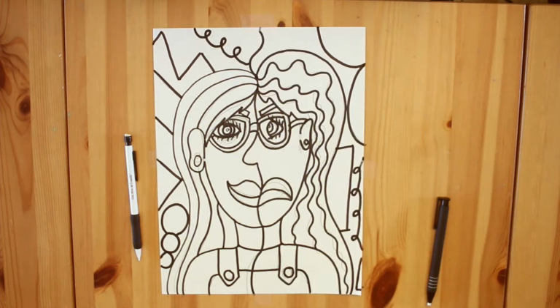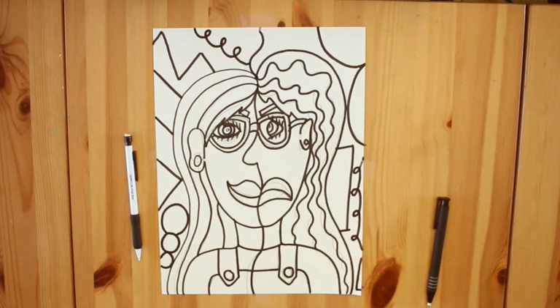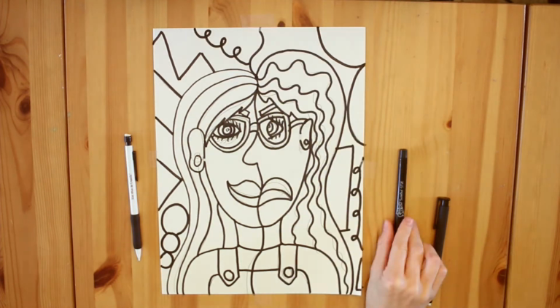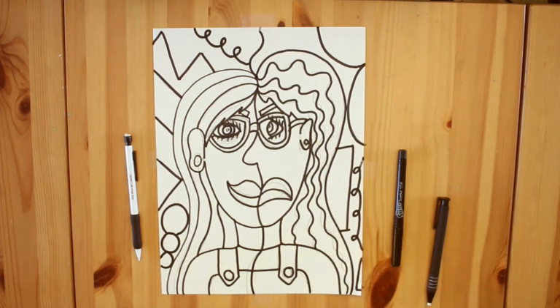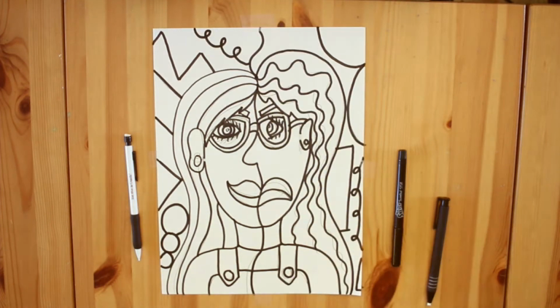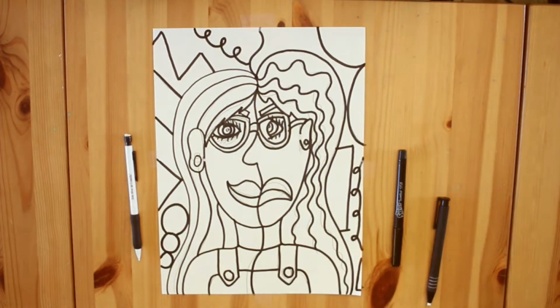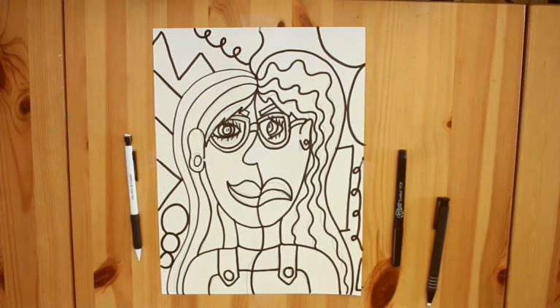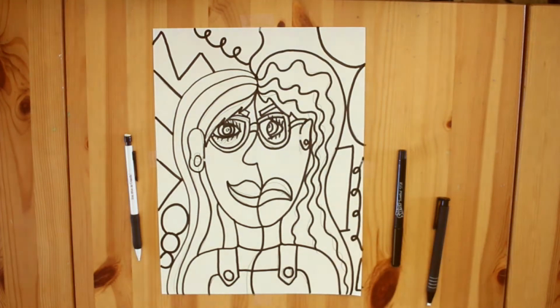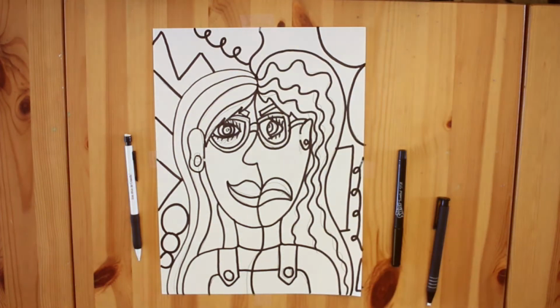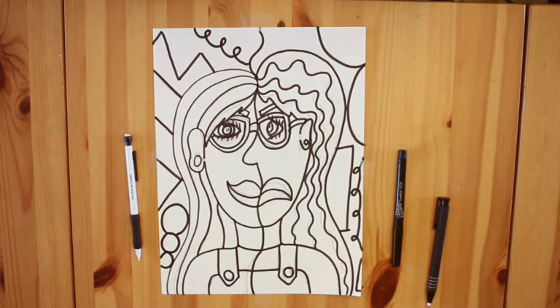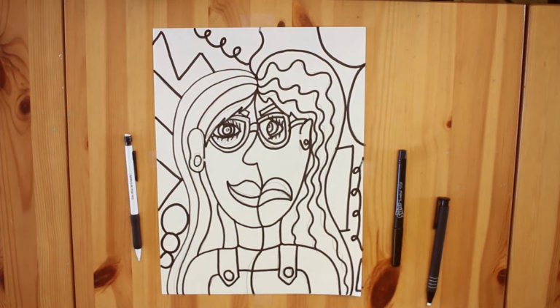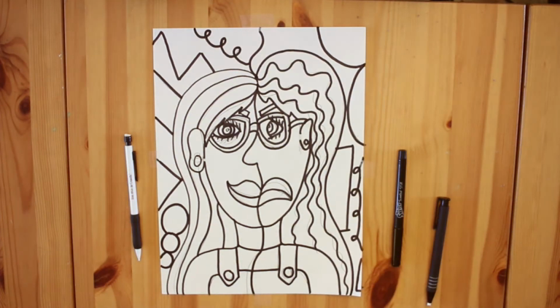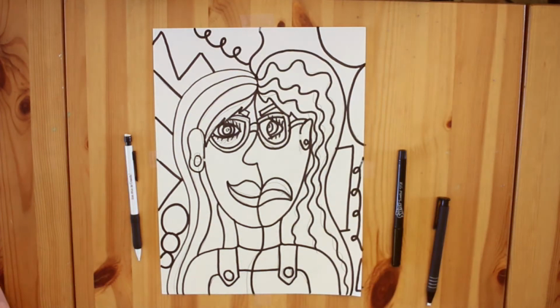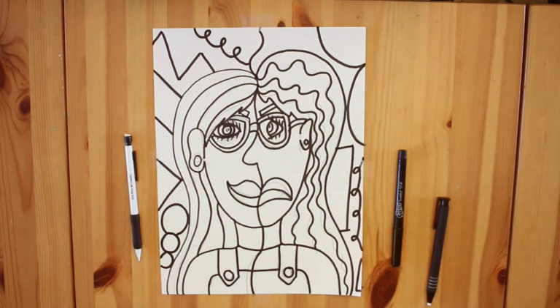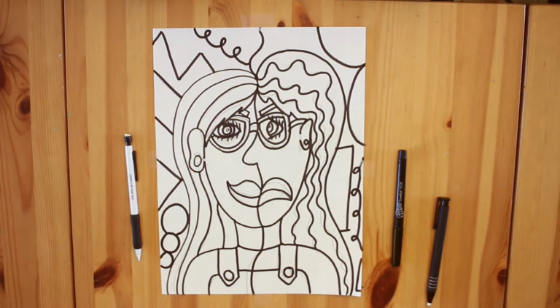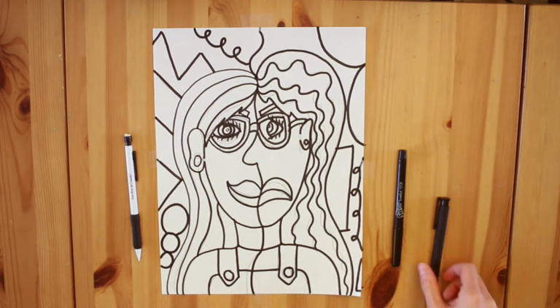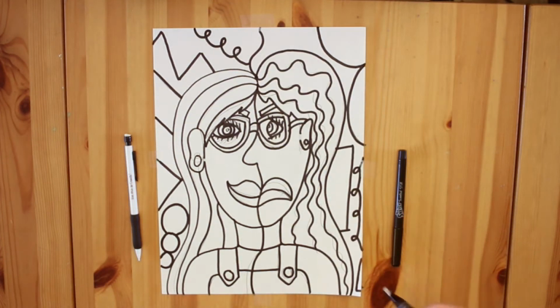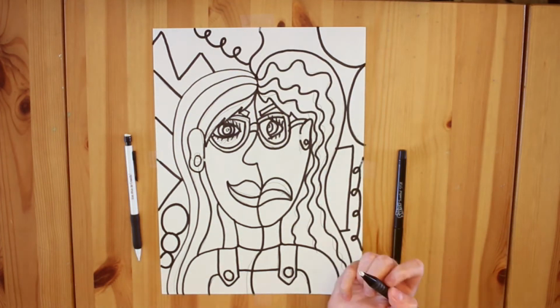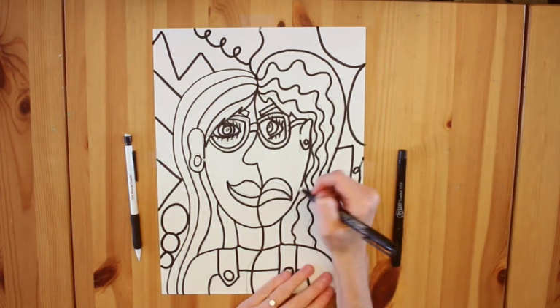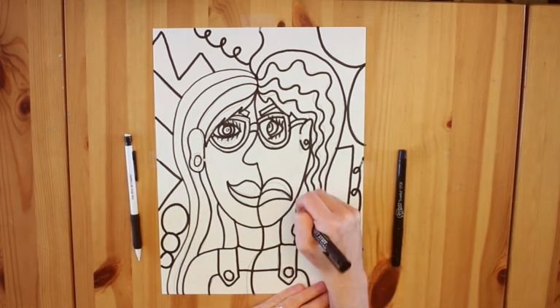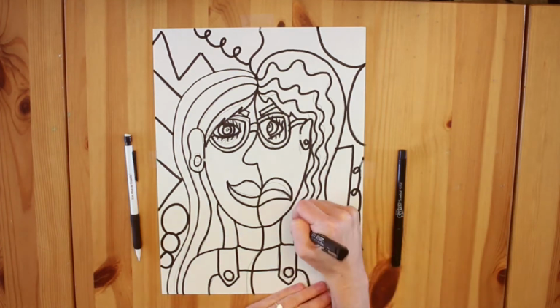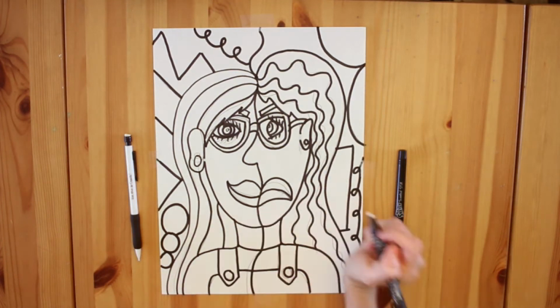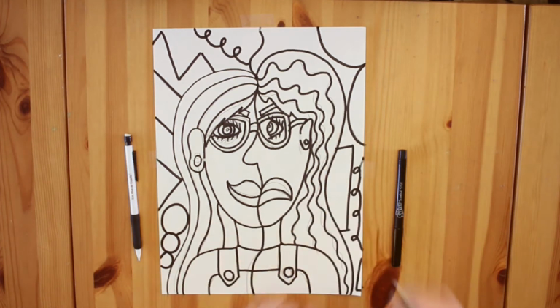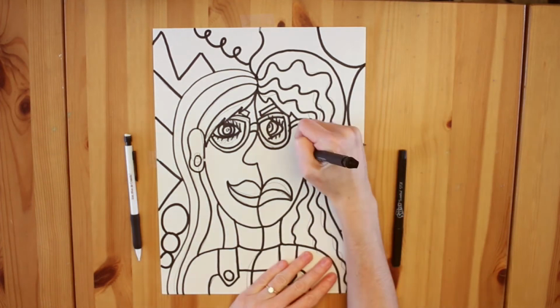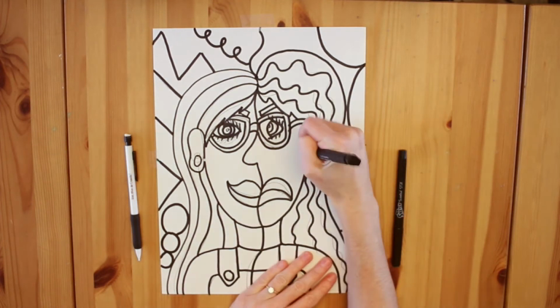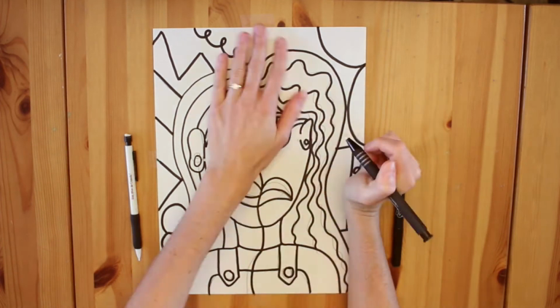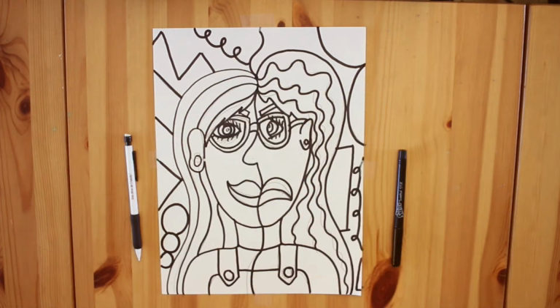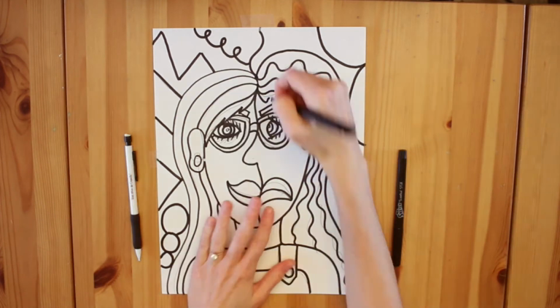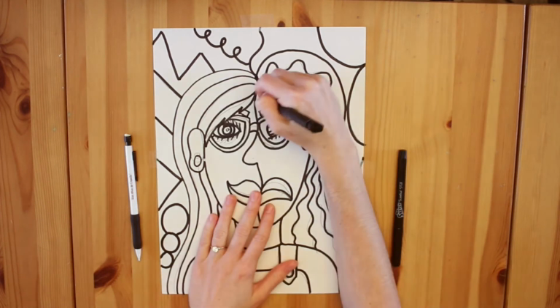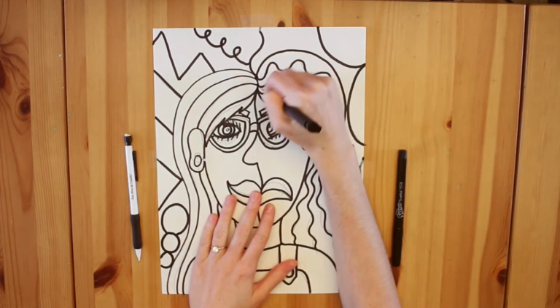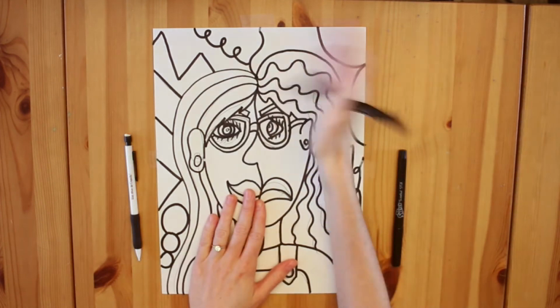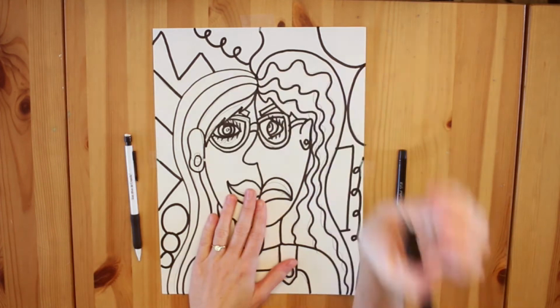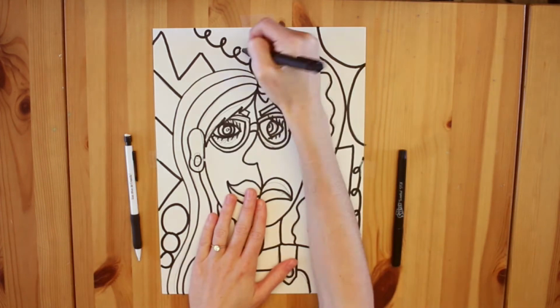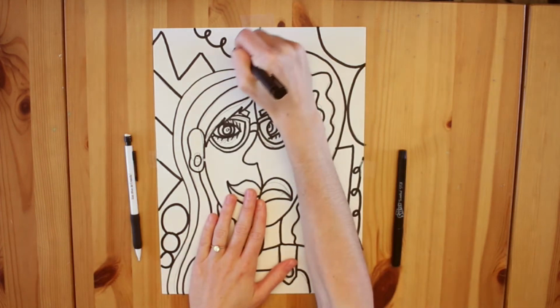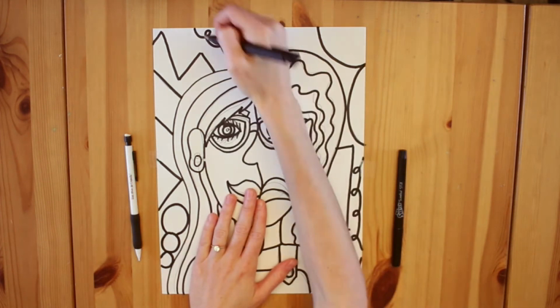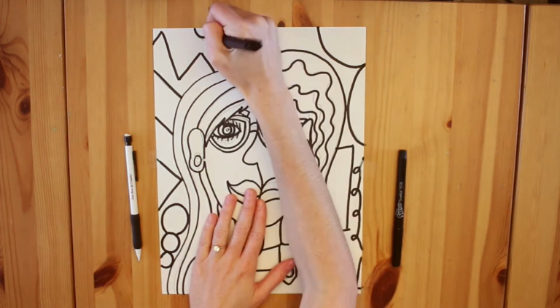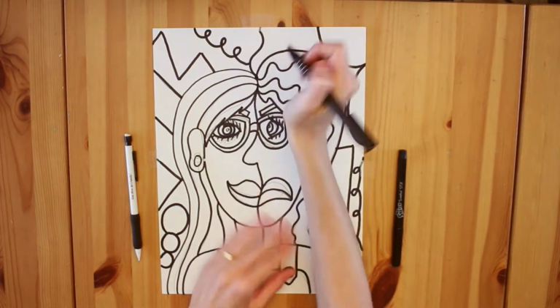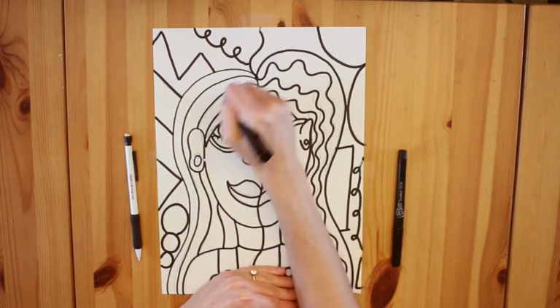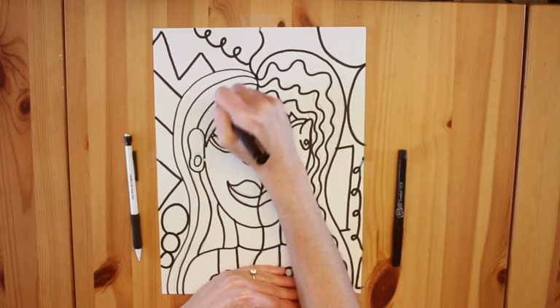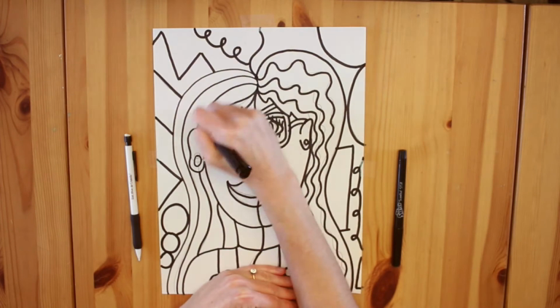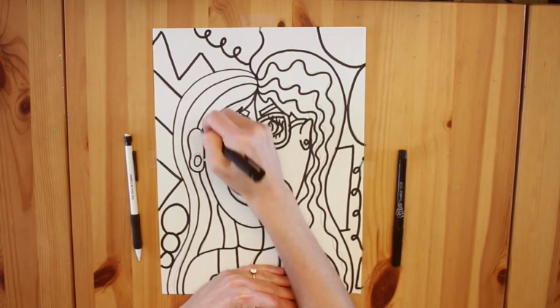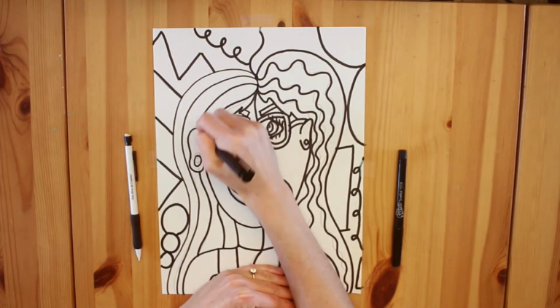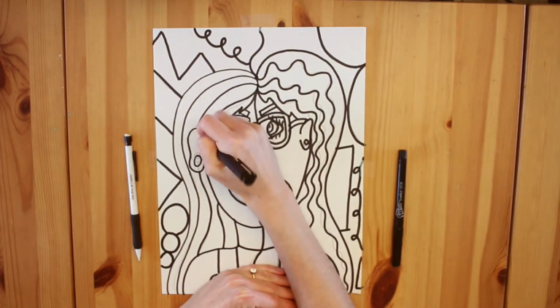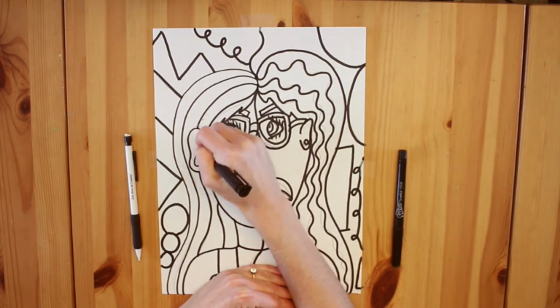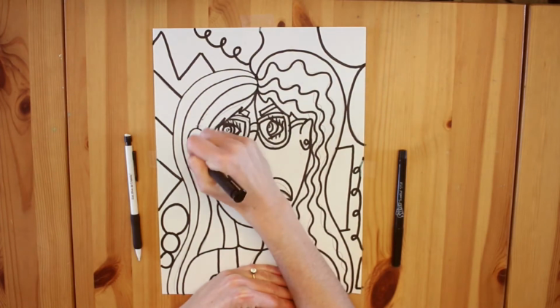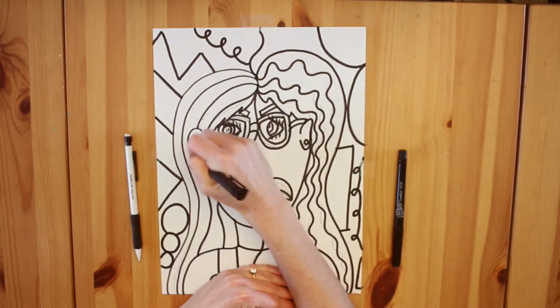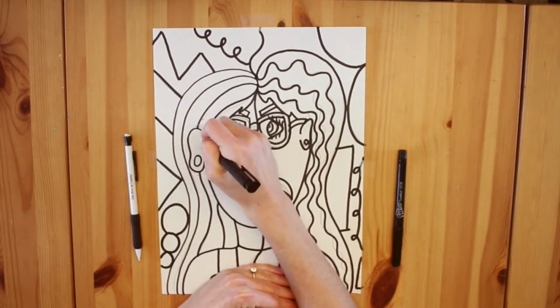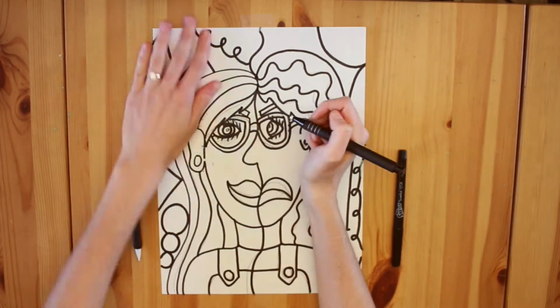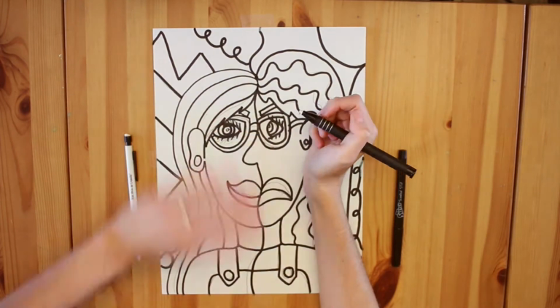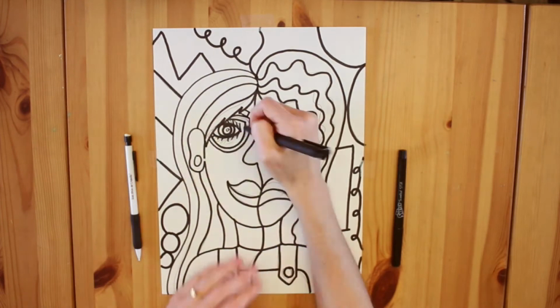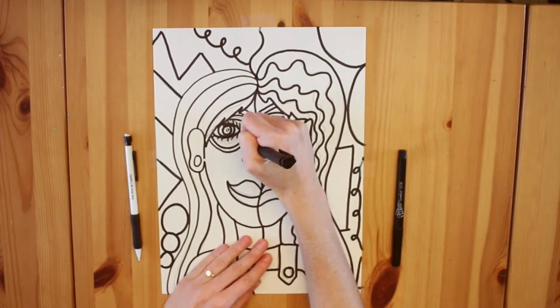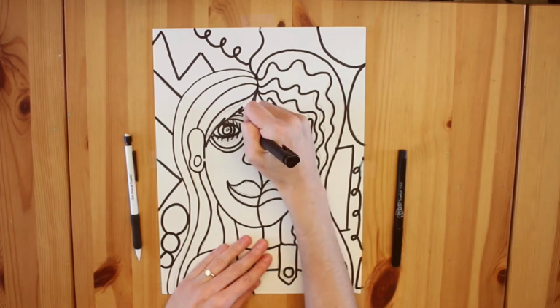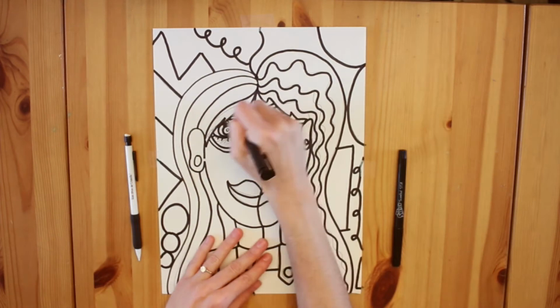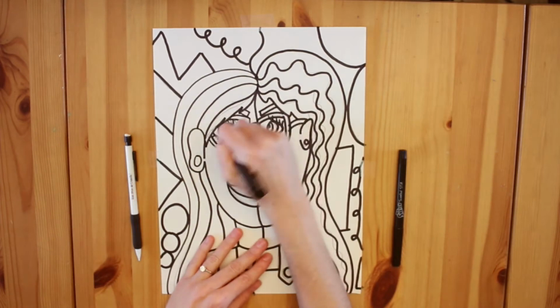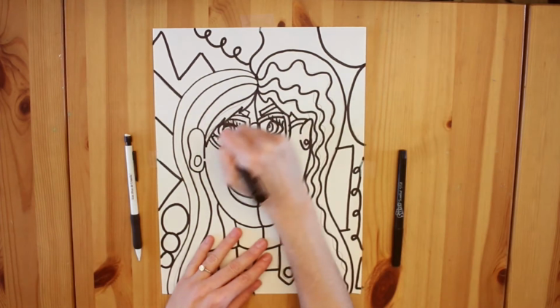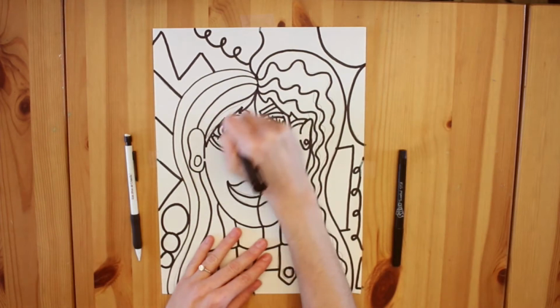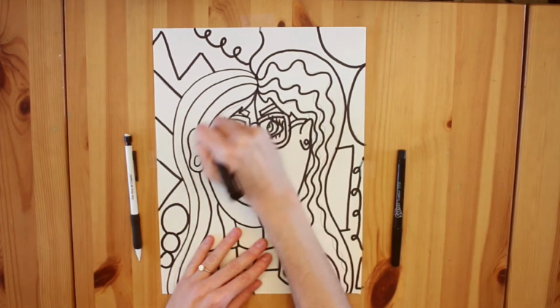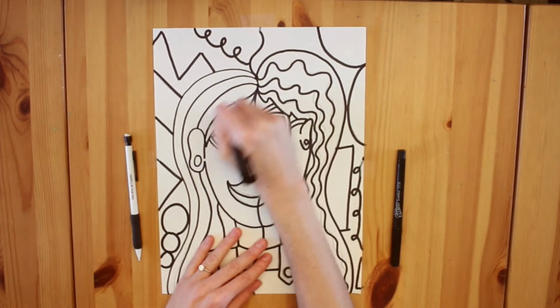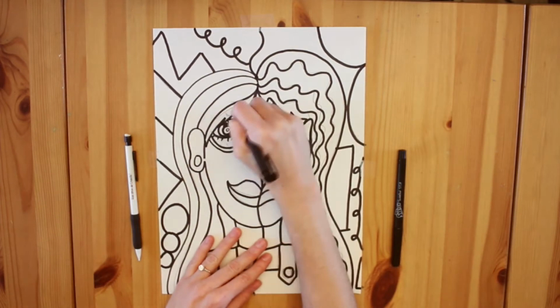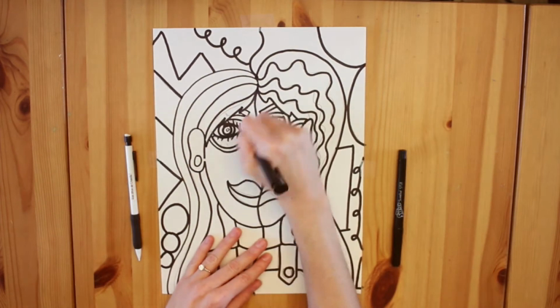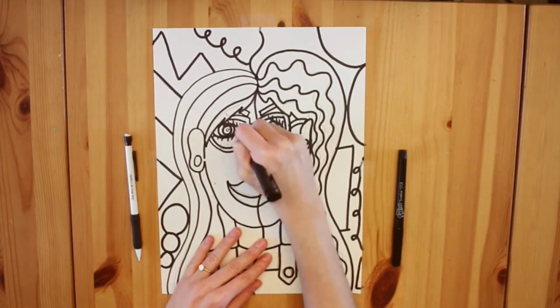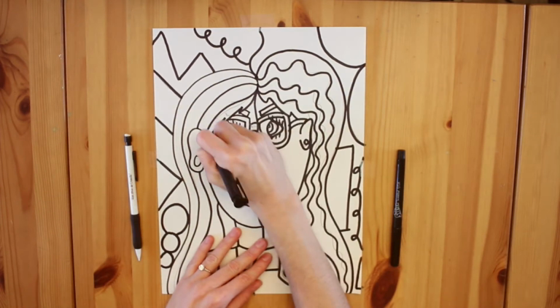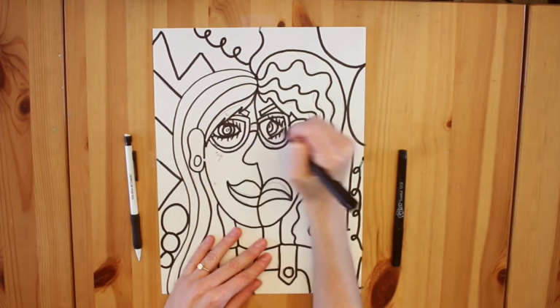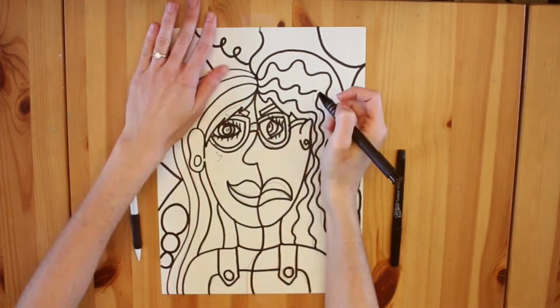Once you have finished covering your pencil marks with your black outlining tool, it's time to erase any leftover lines that you see from your pencil.